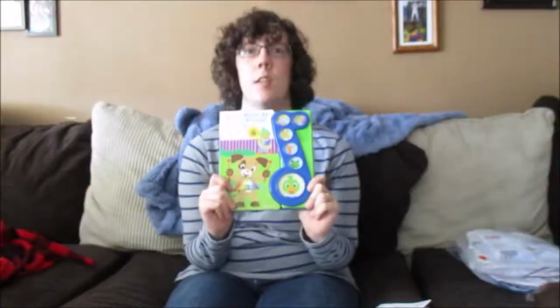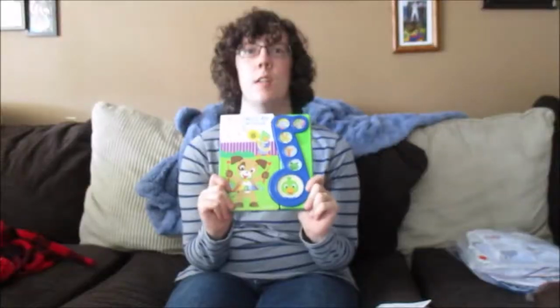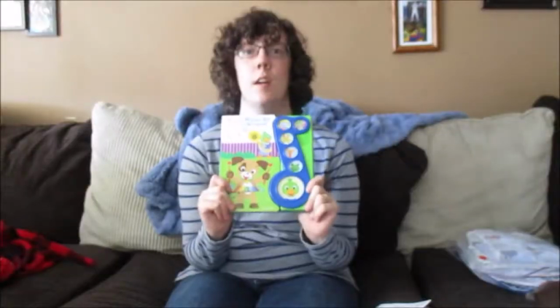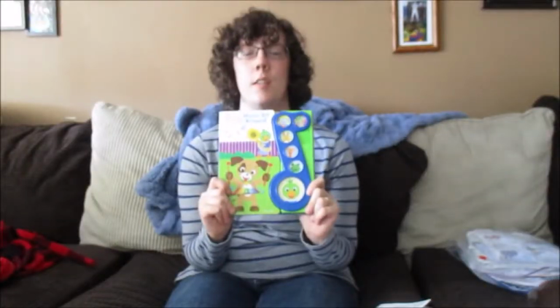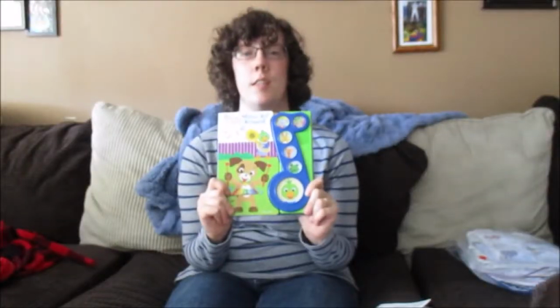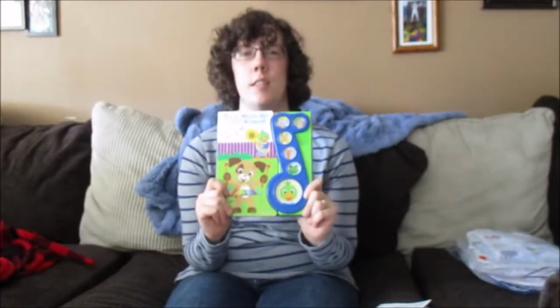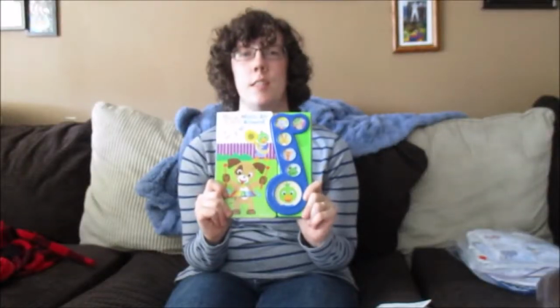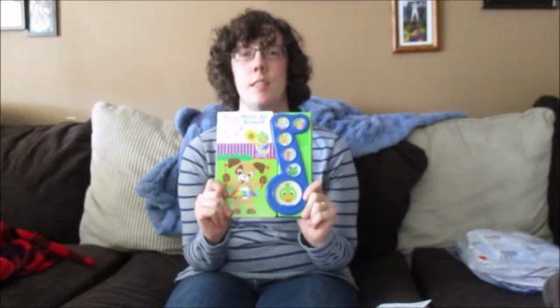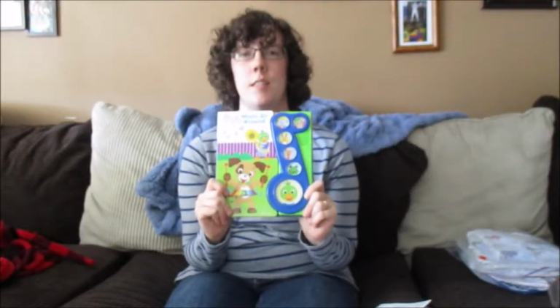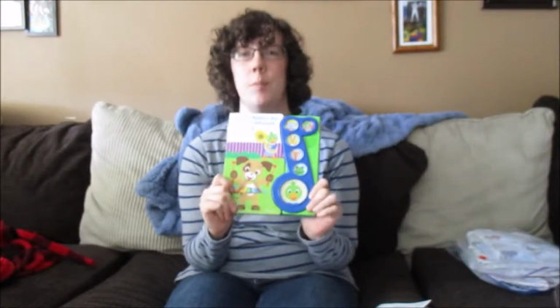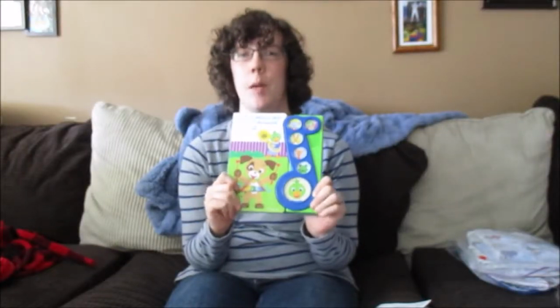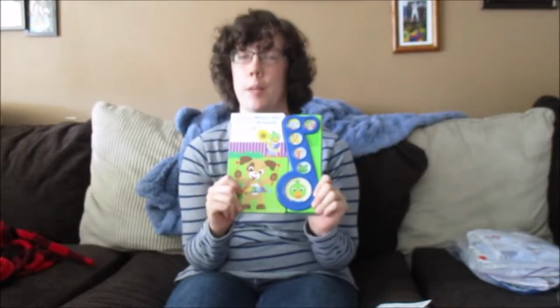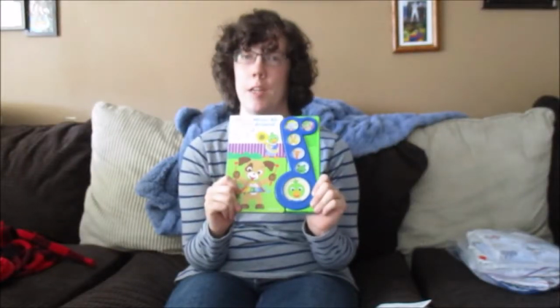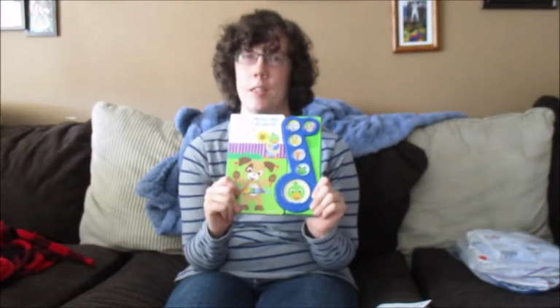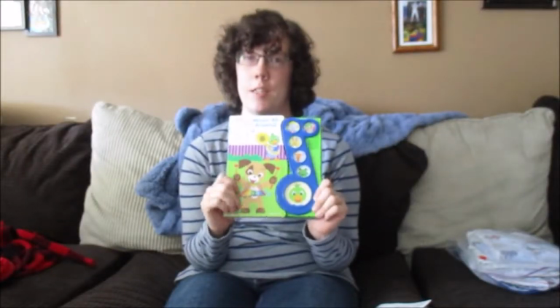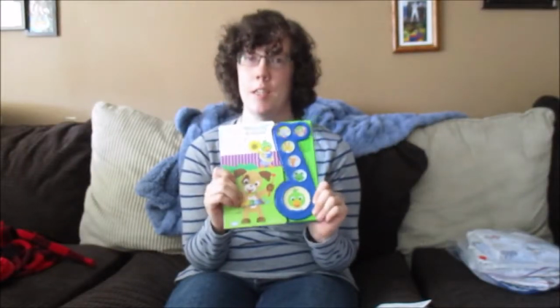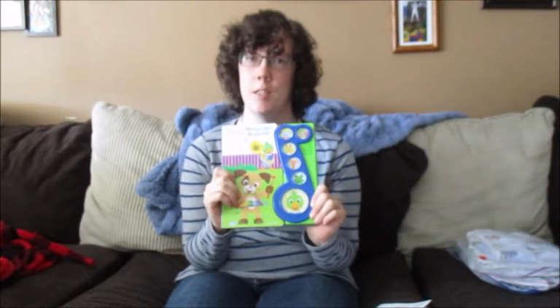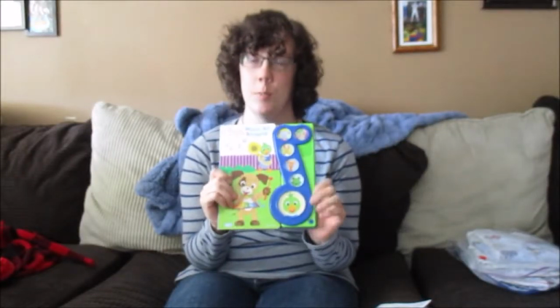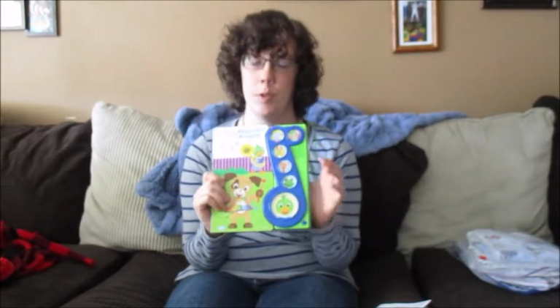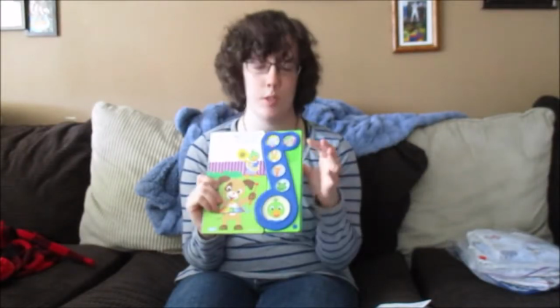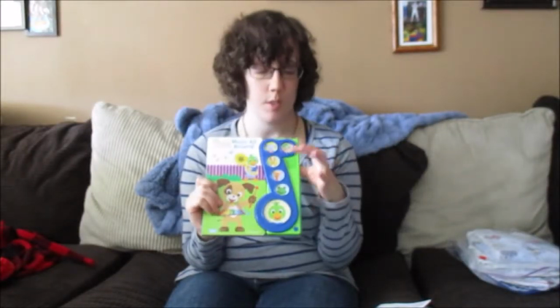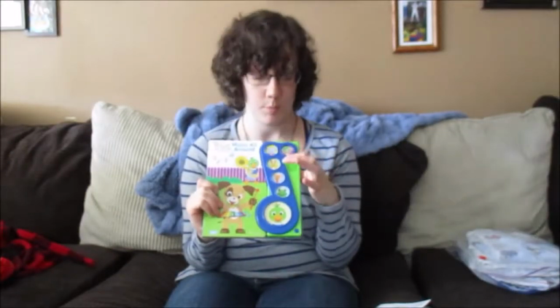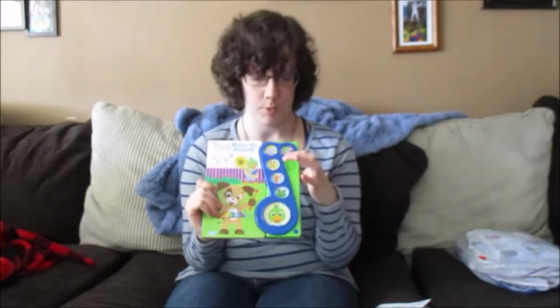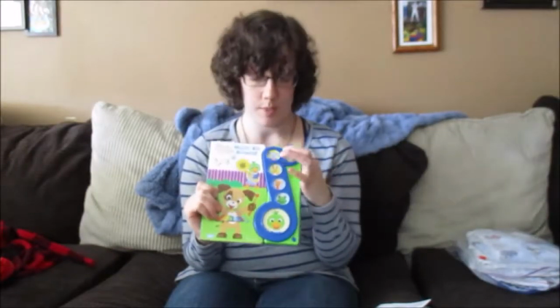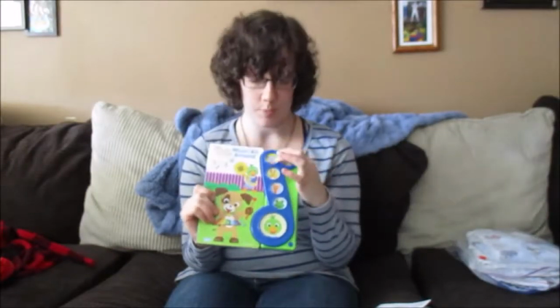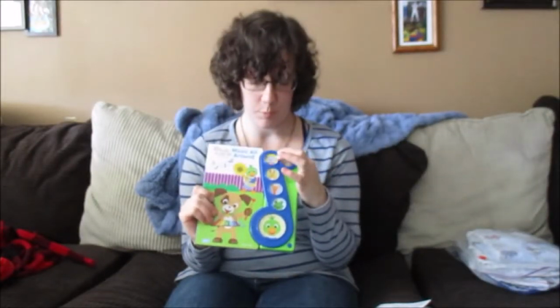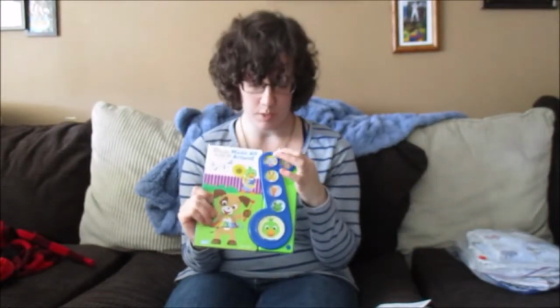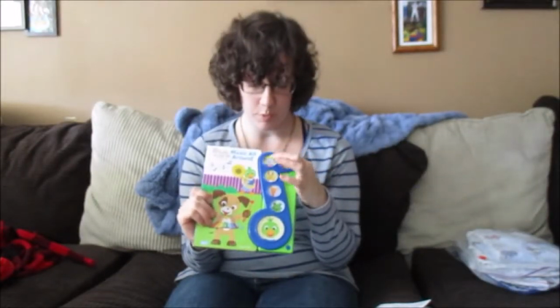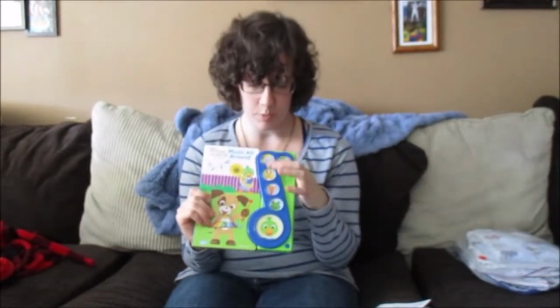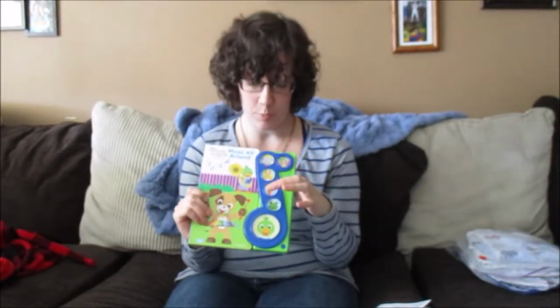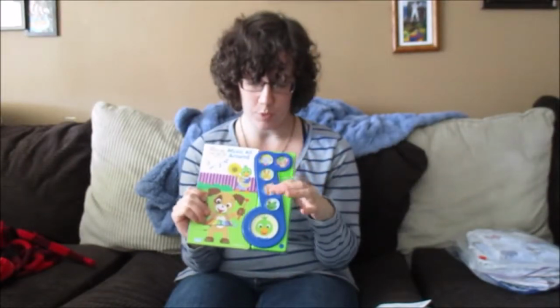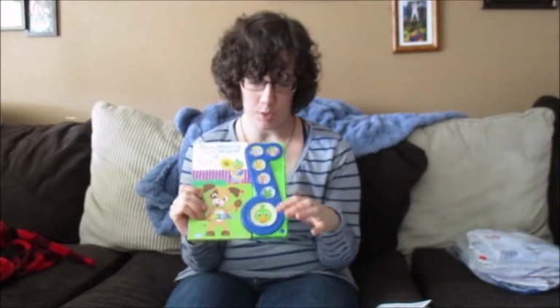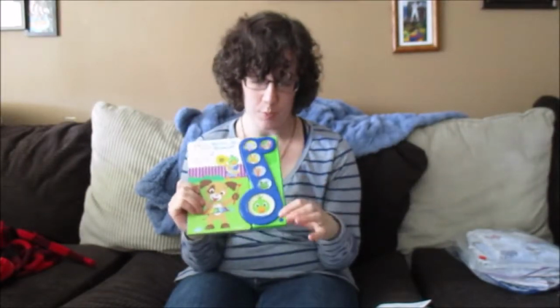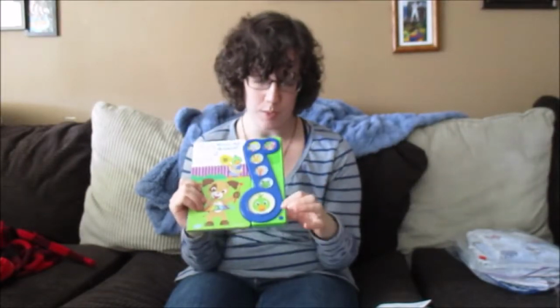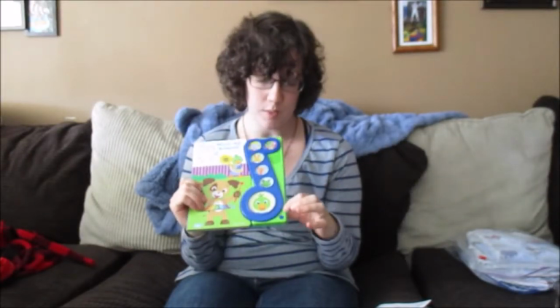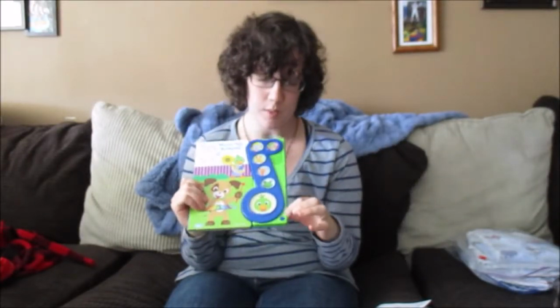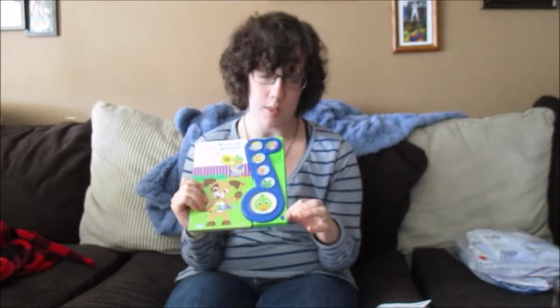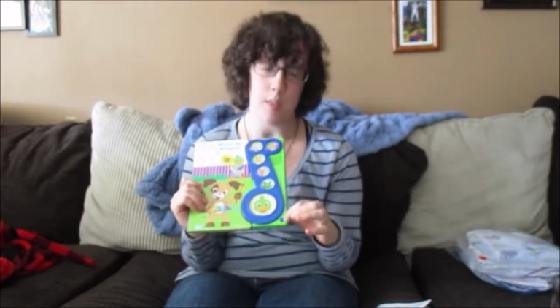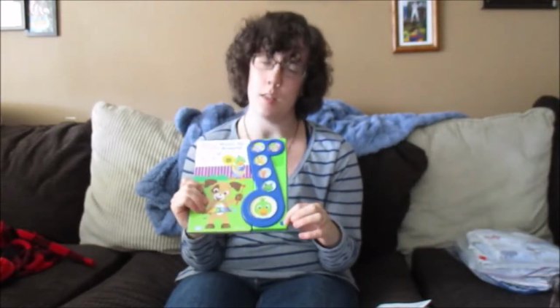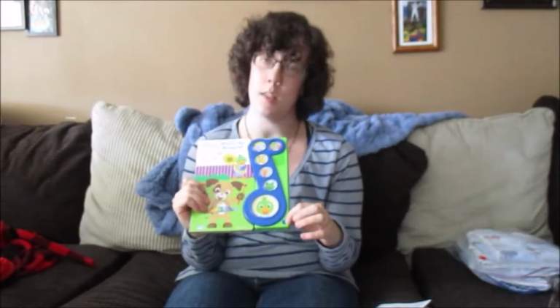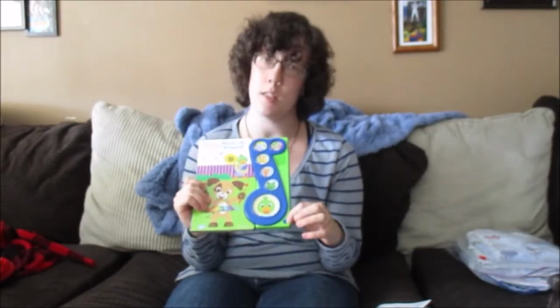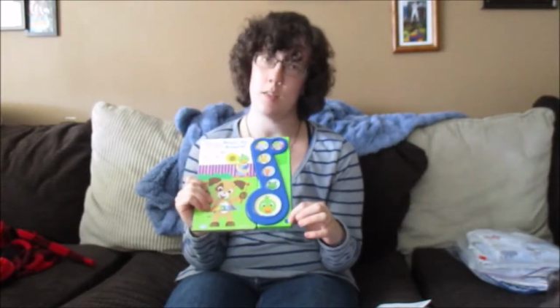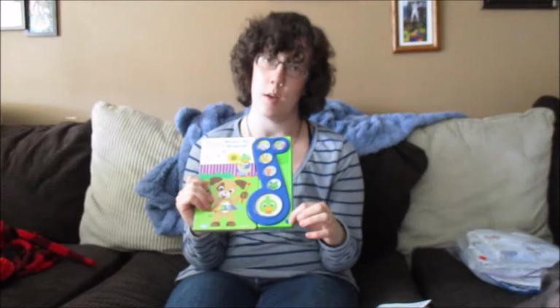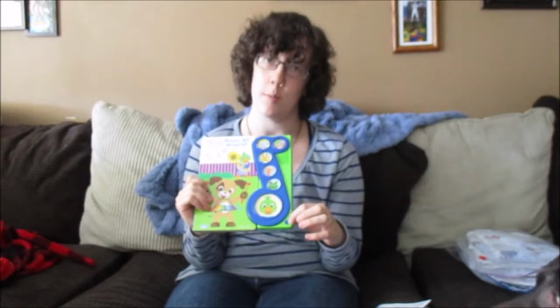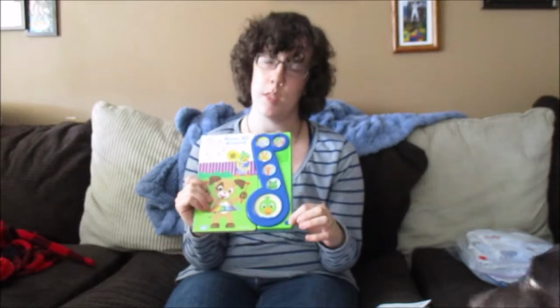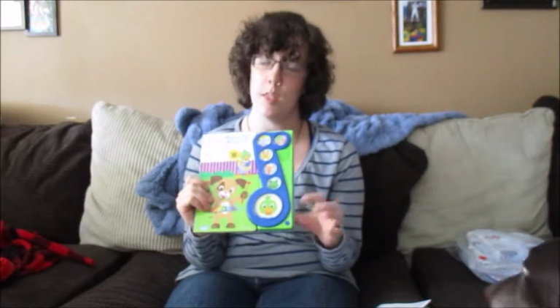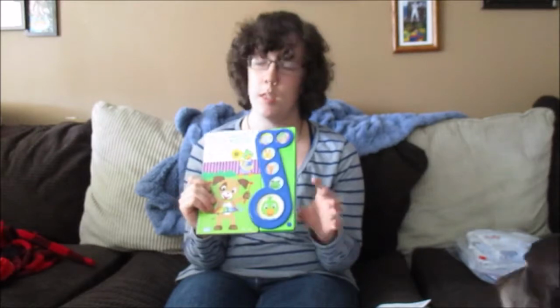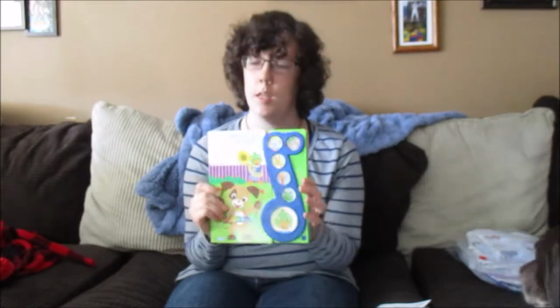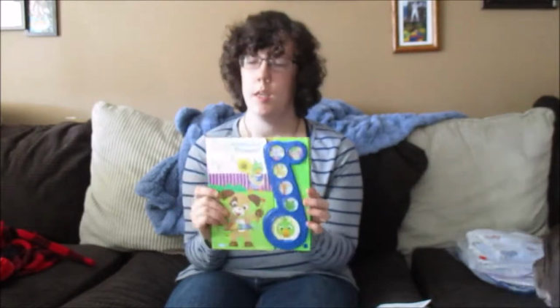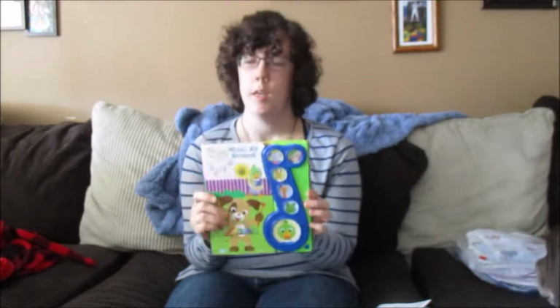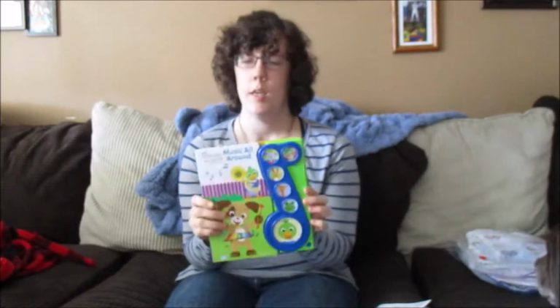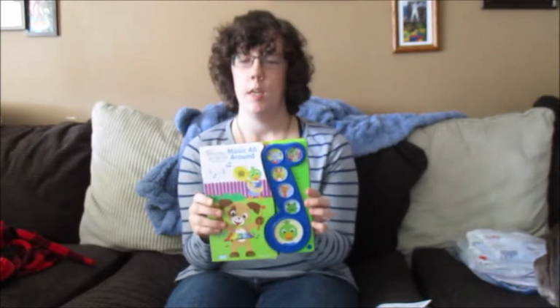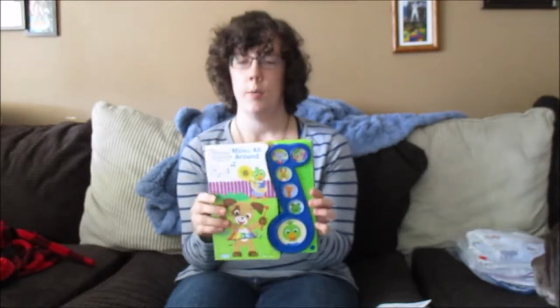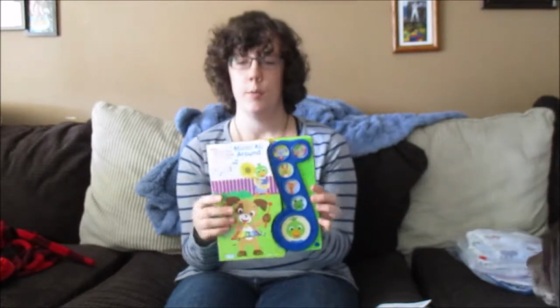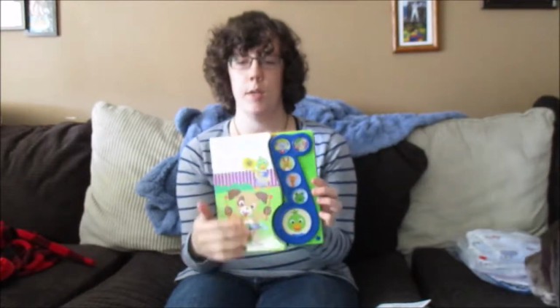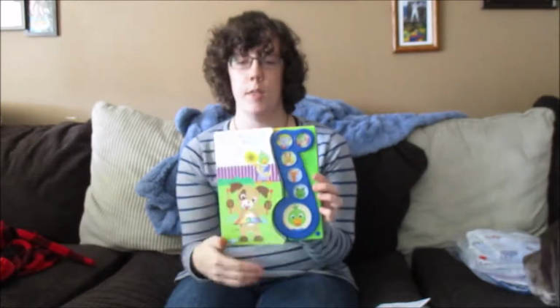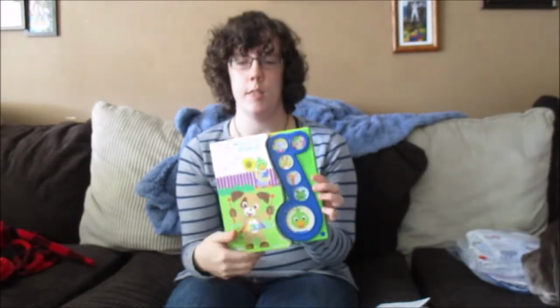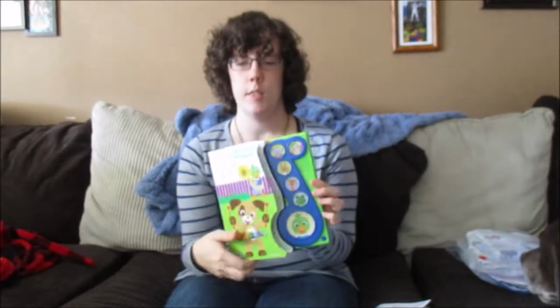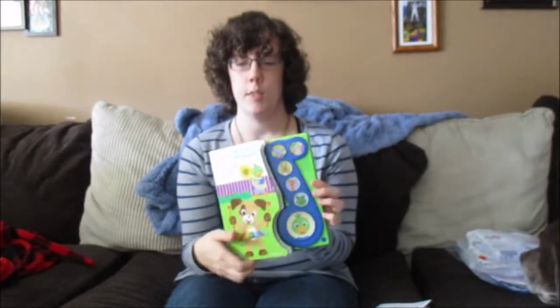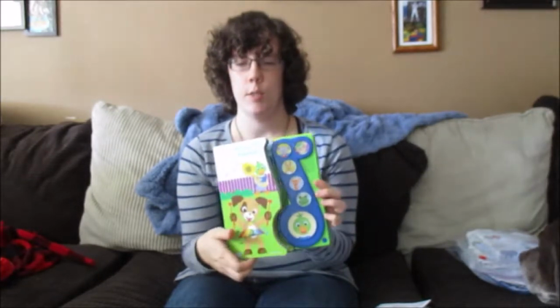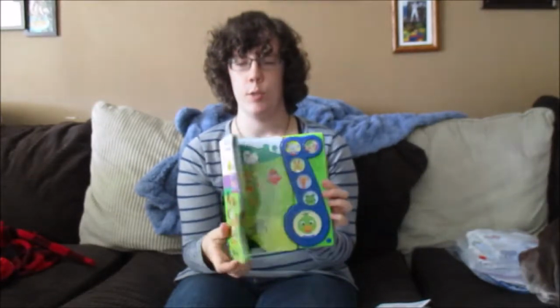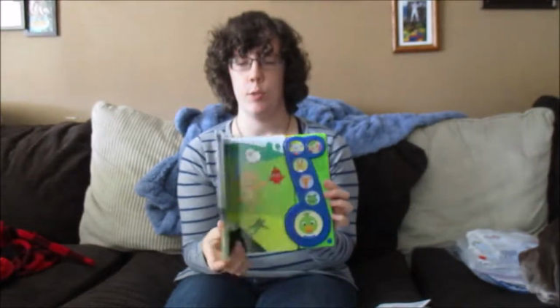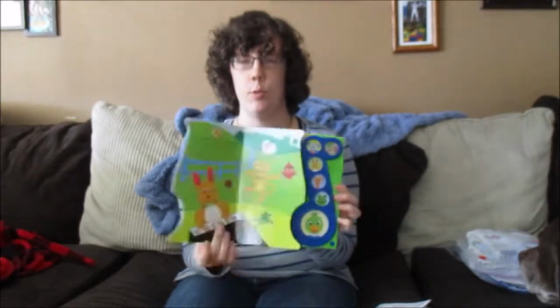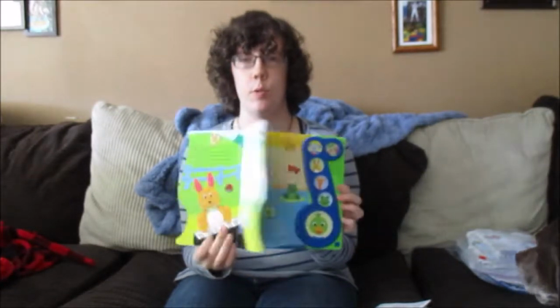Got this Baby Einstein's book. It plays music when you push the buttons, and this button stops it. It was $2.